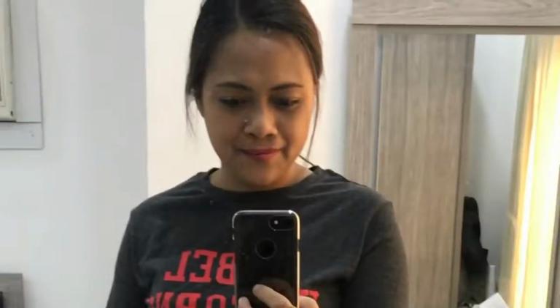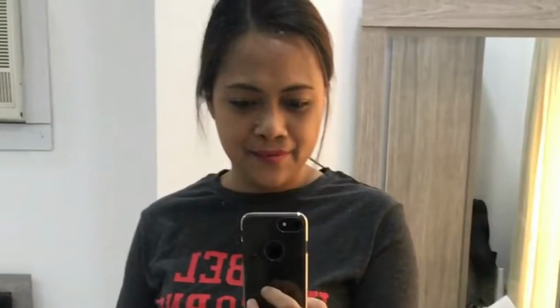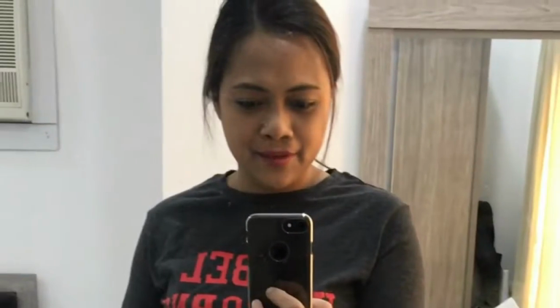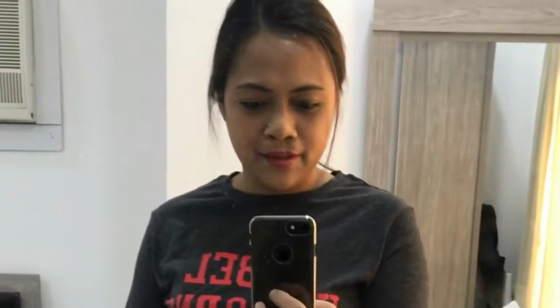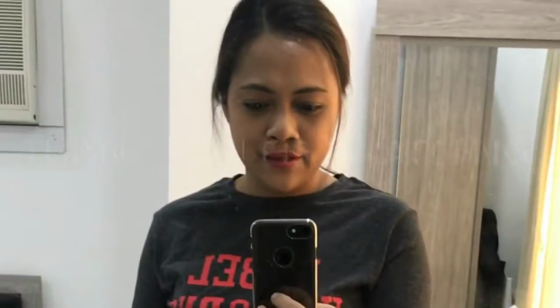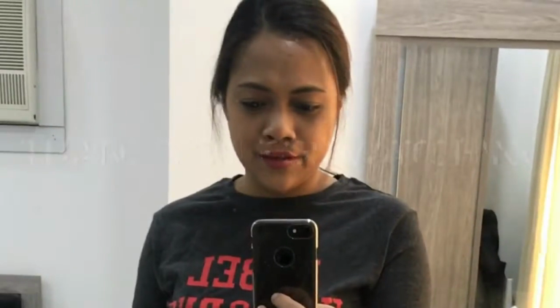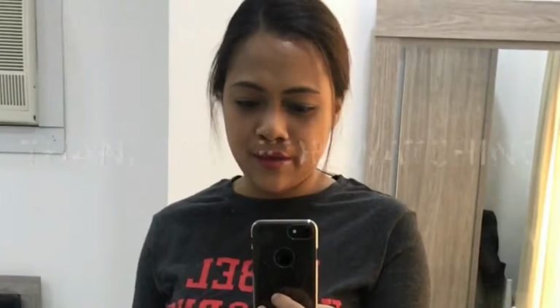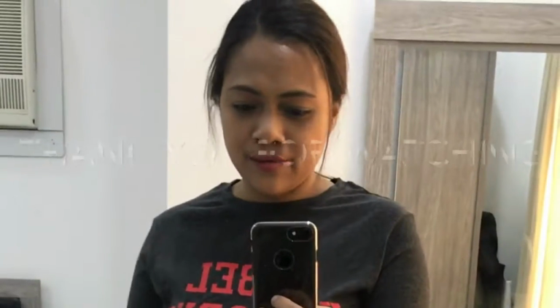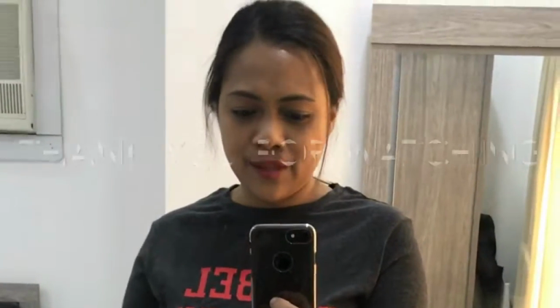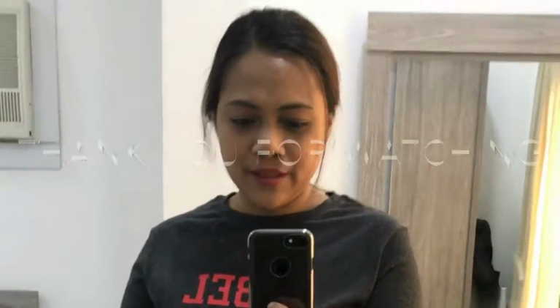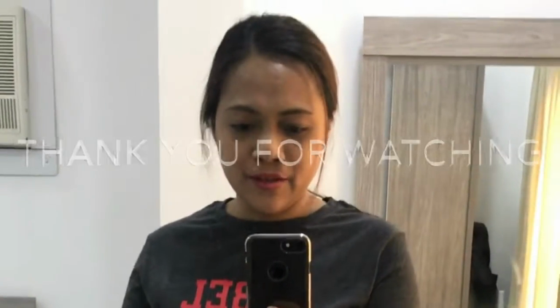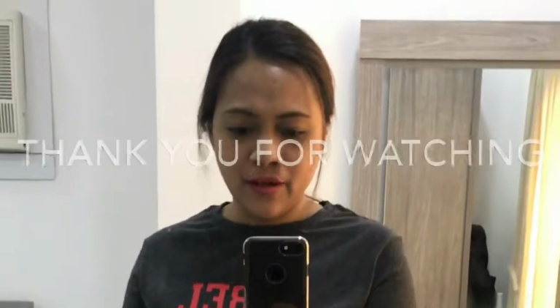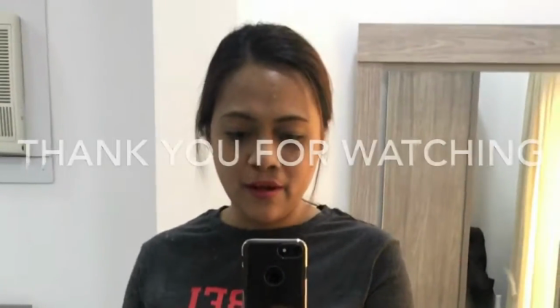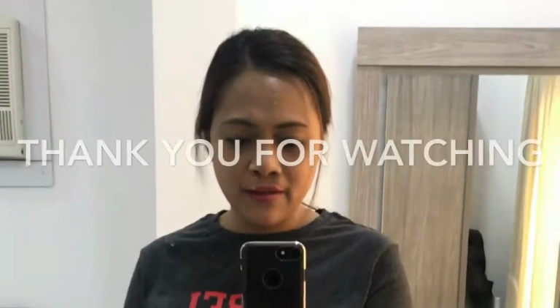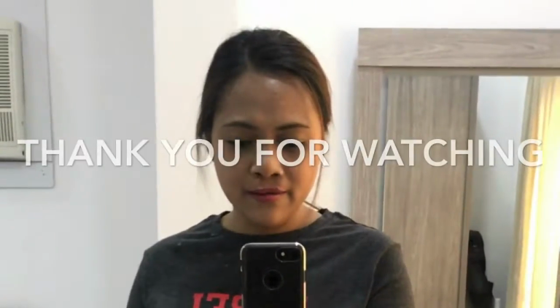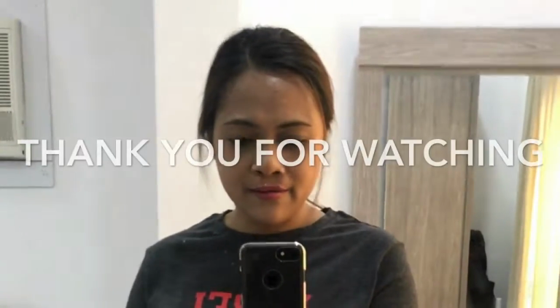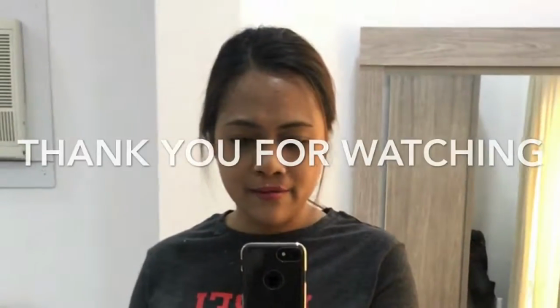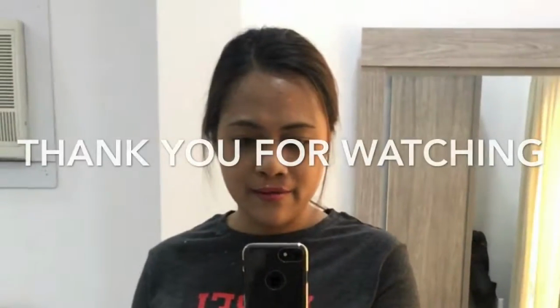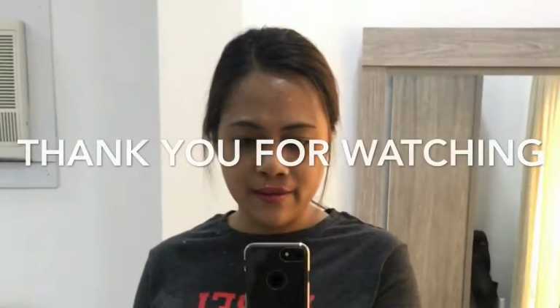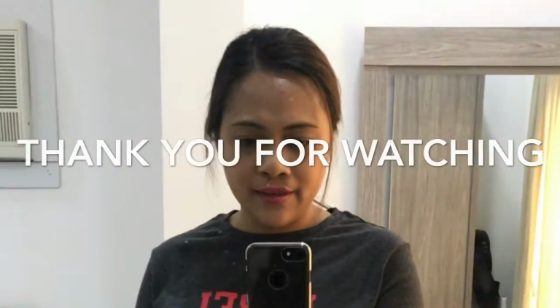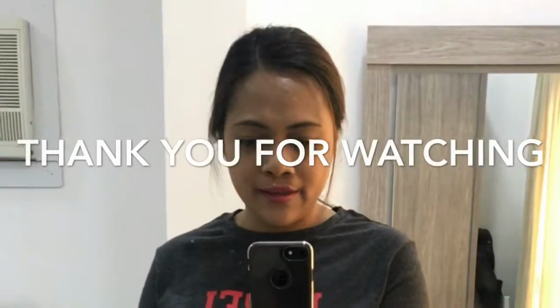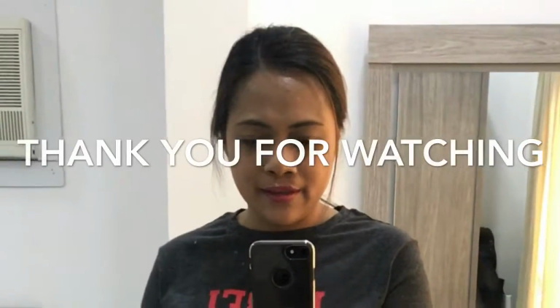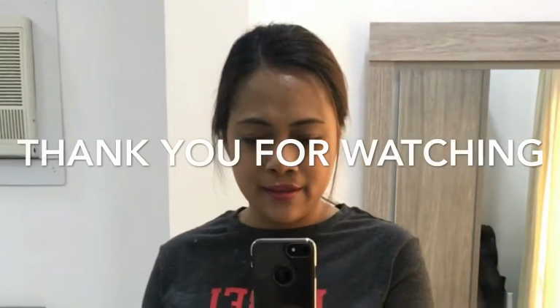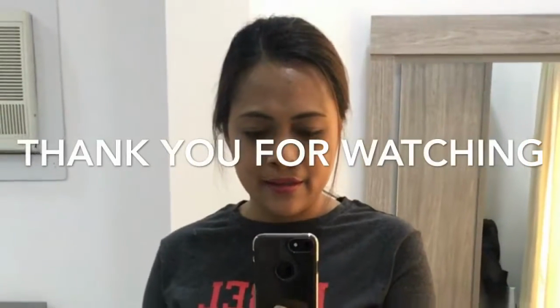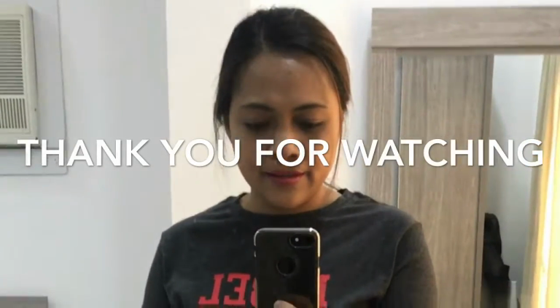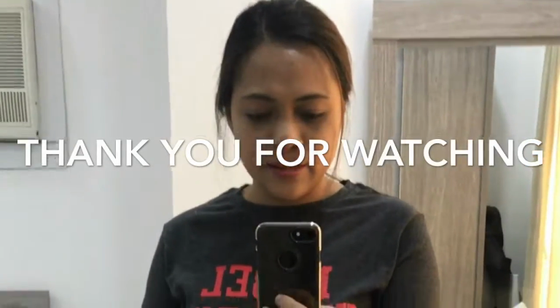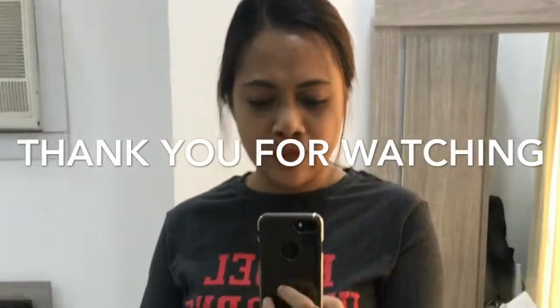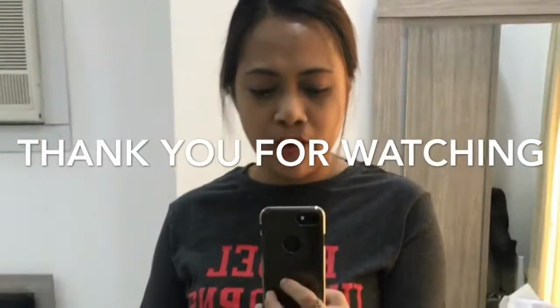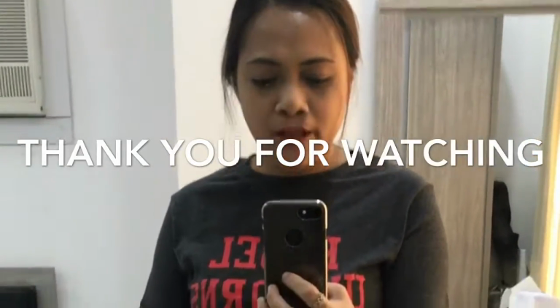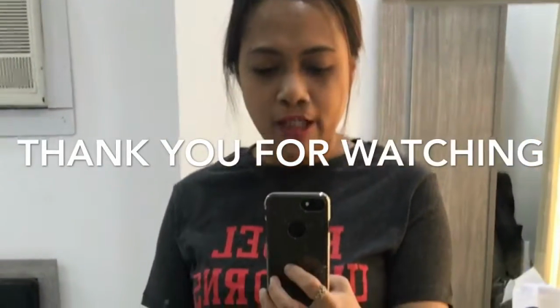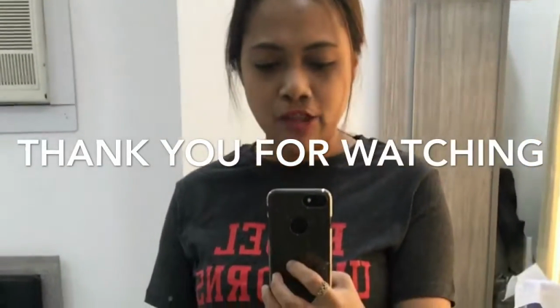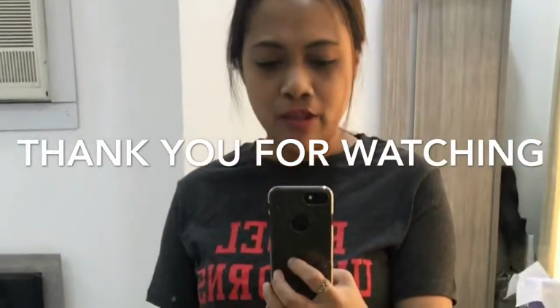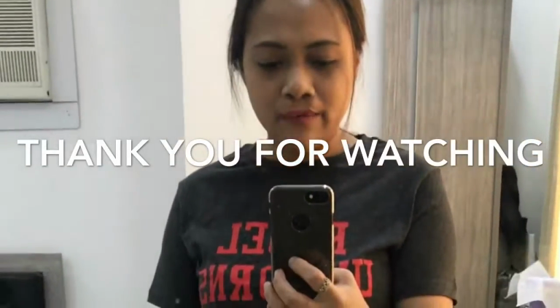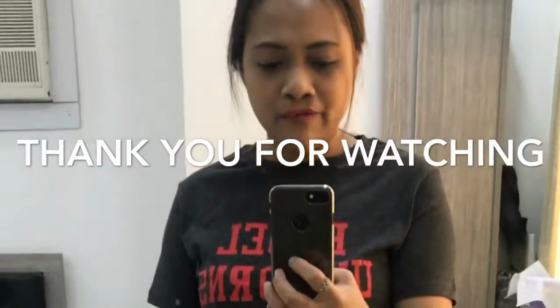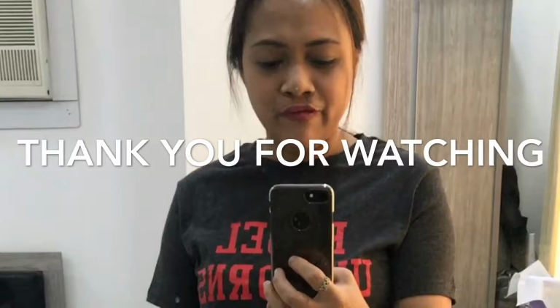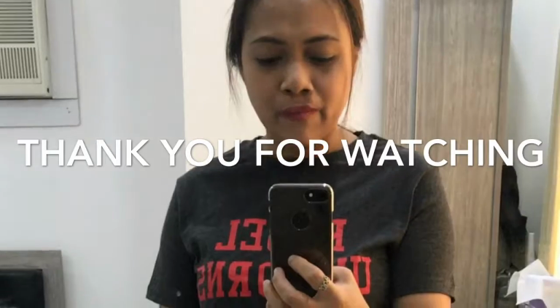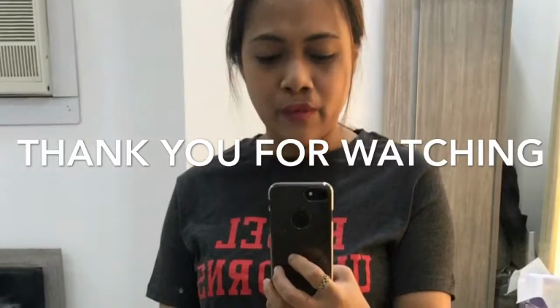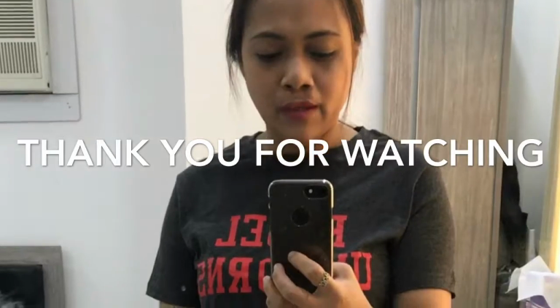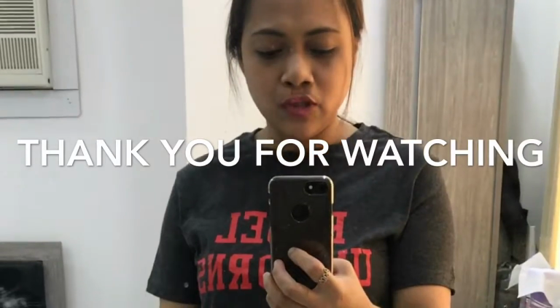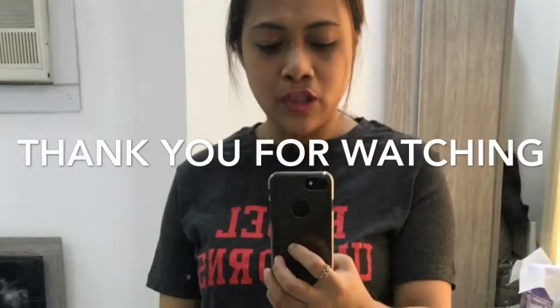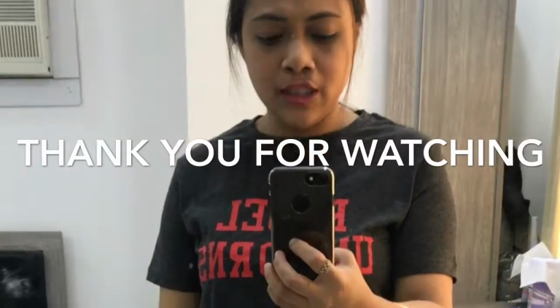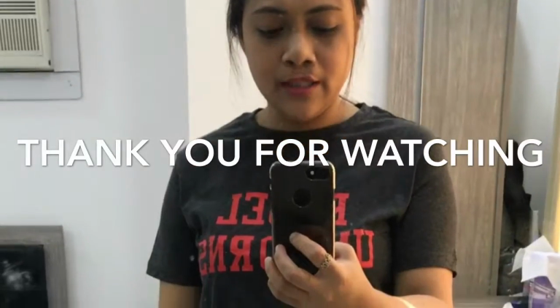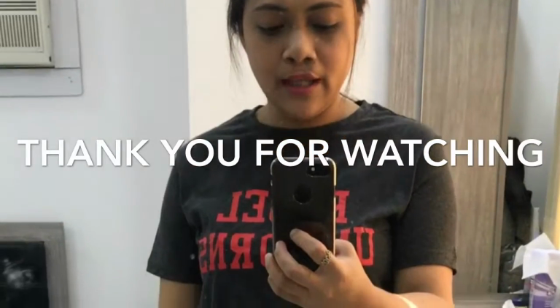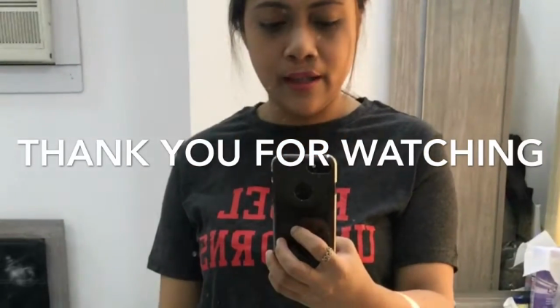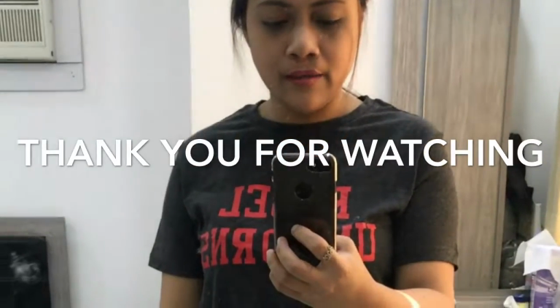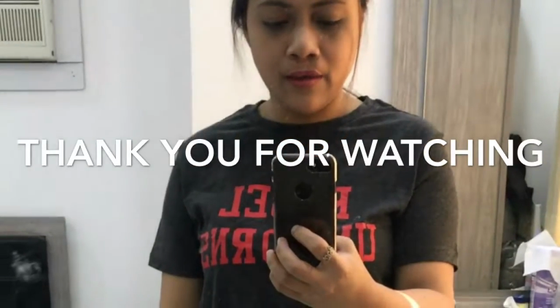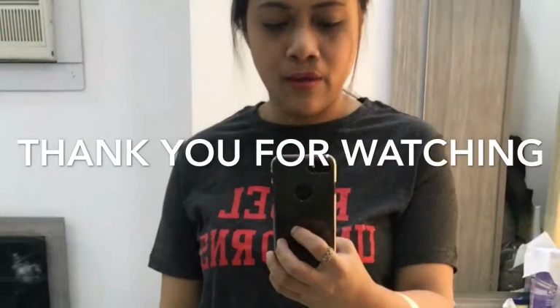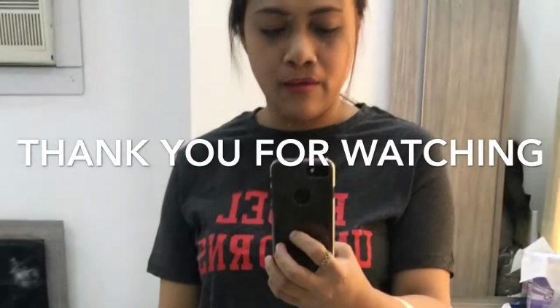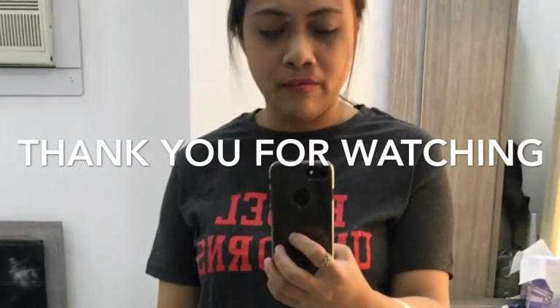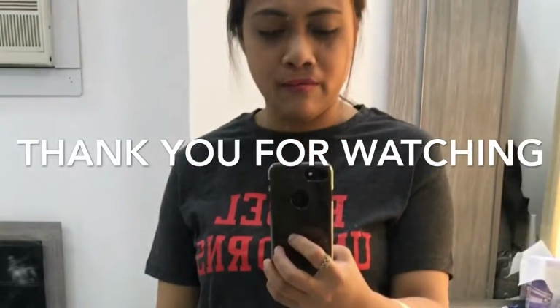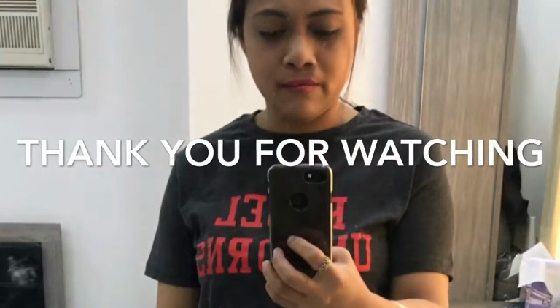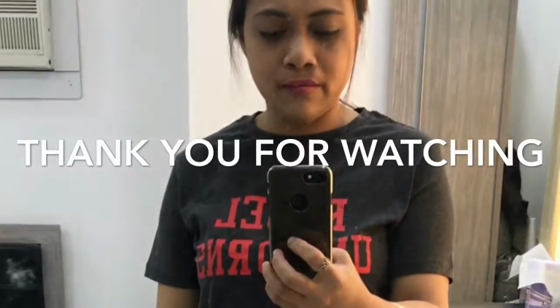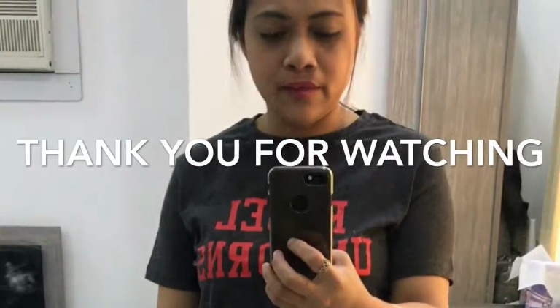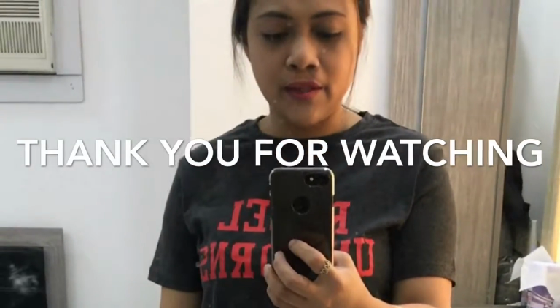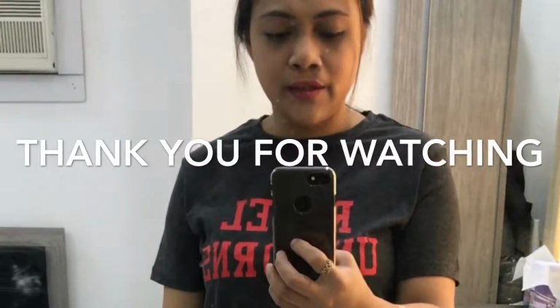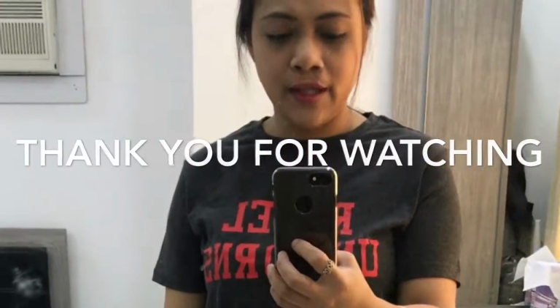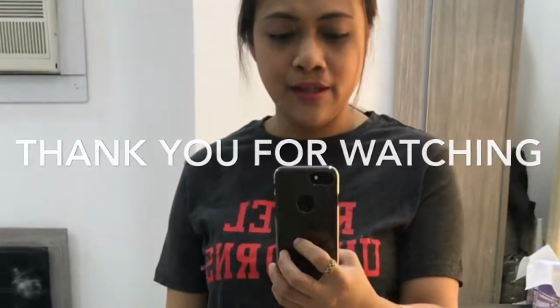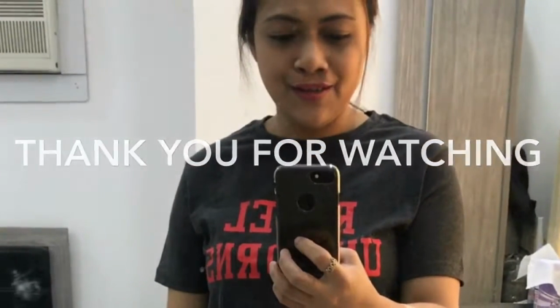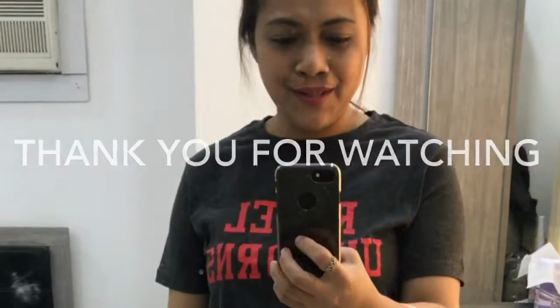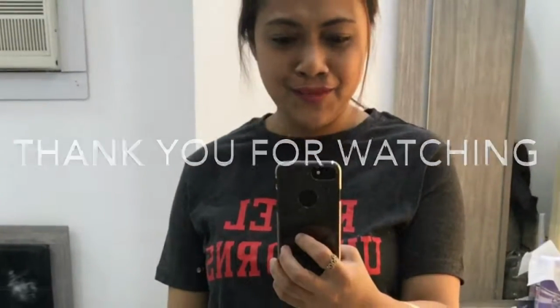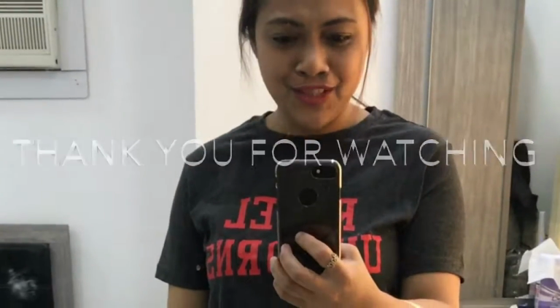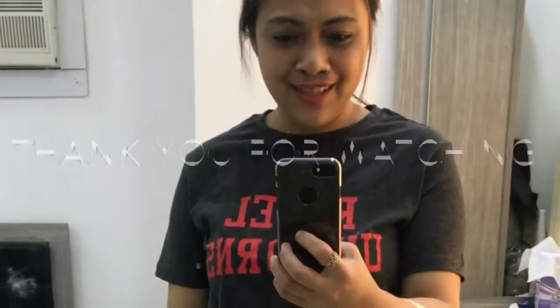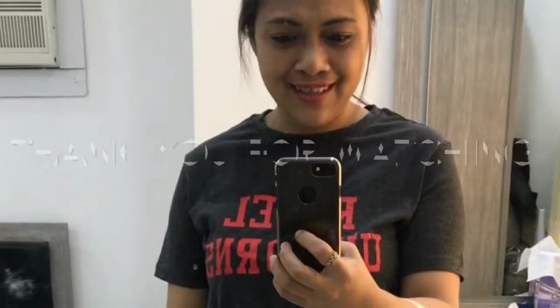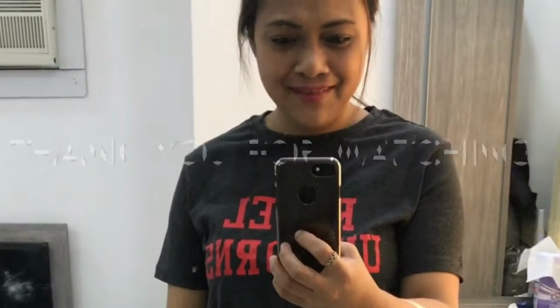So that's all that I shopped from namshi.com. Thank you, Namshi!